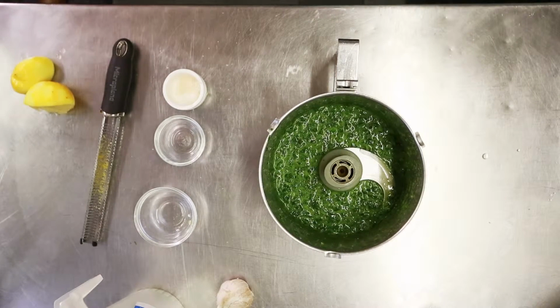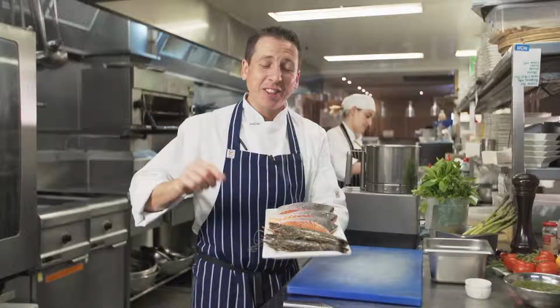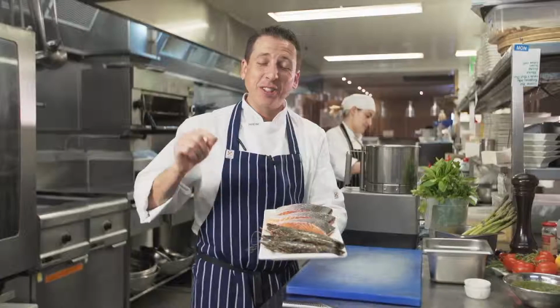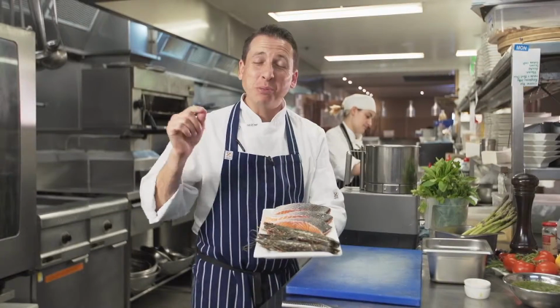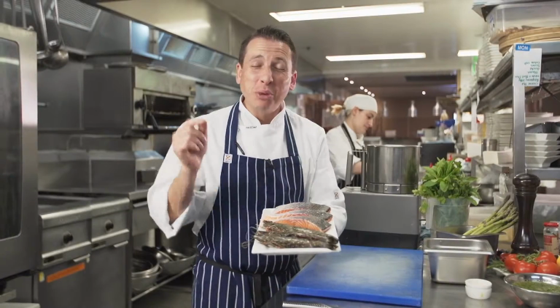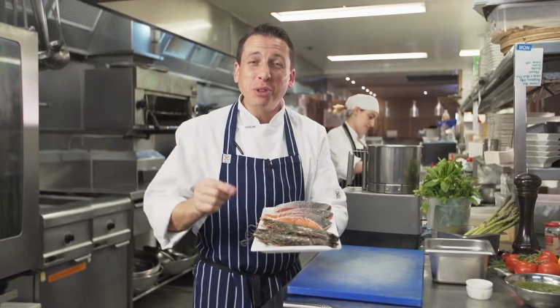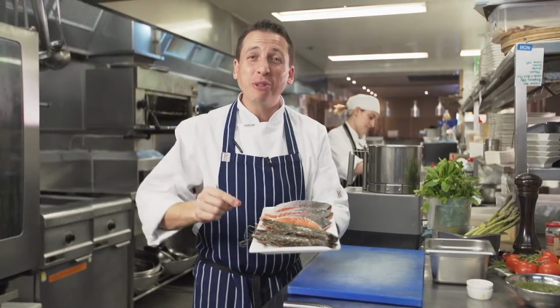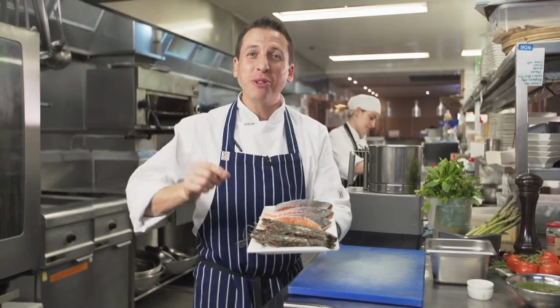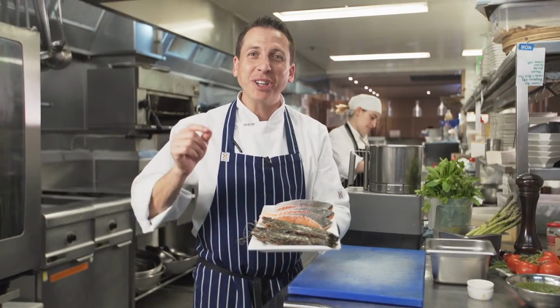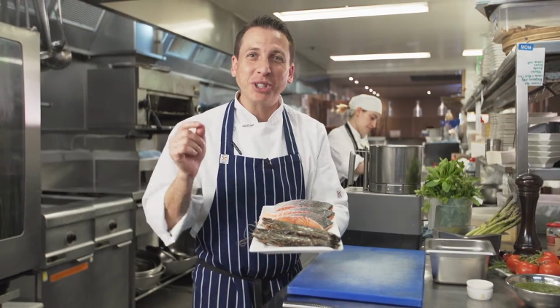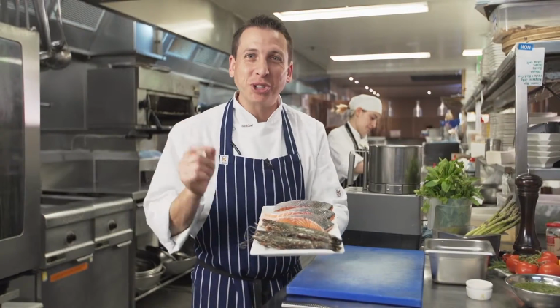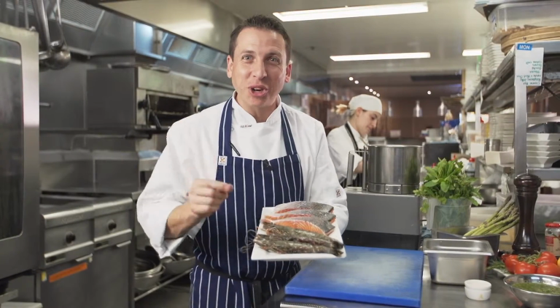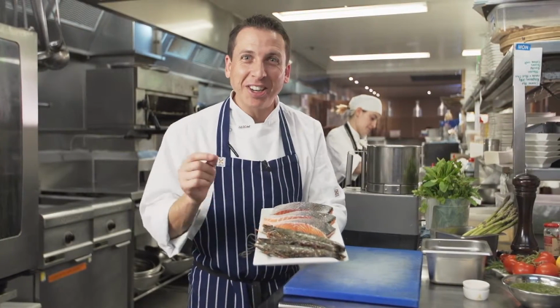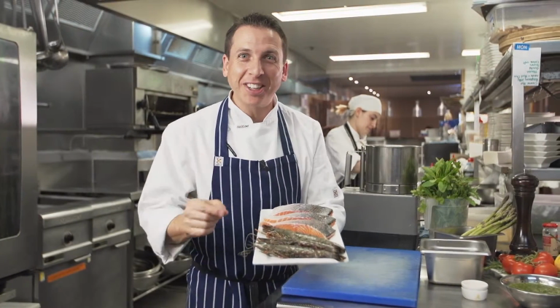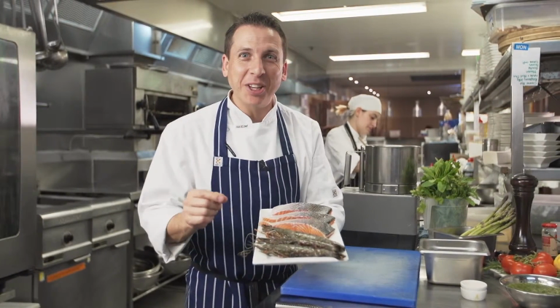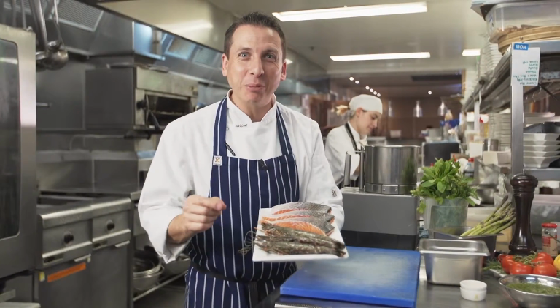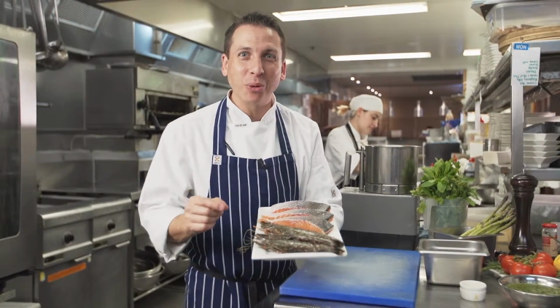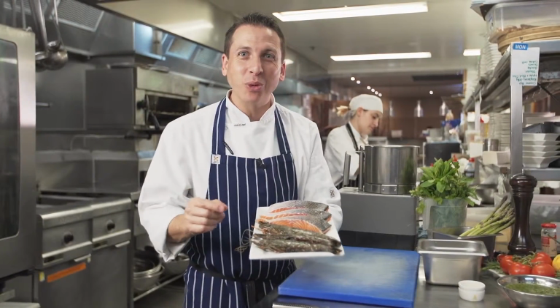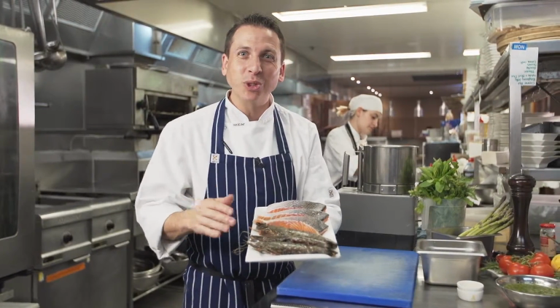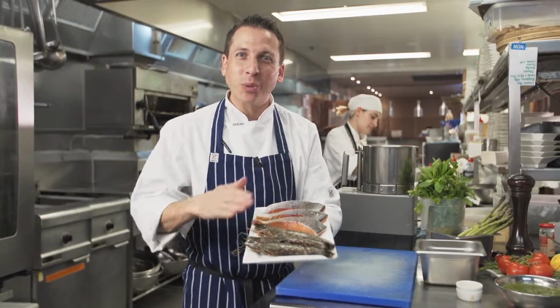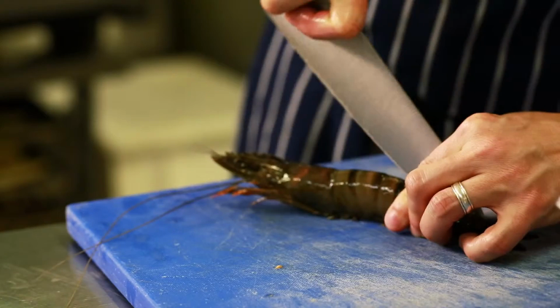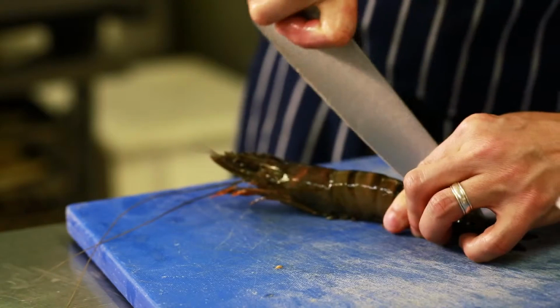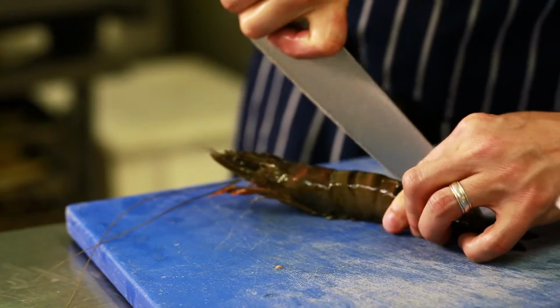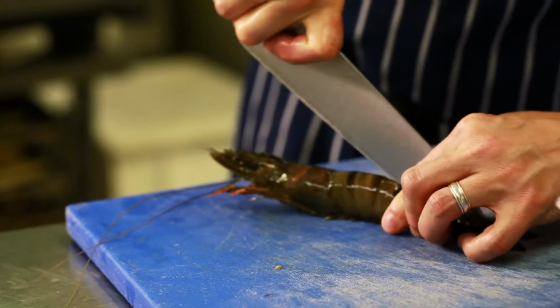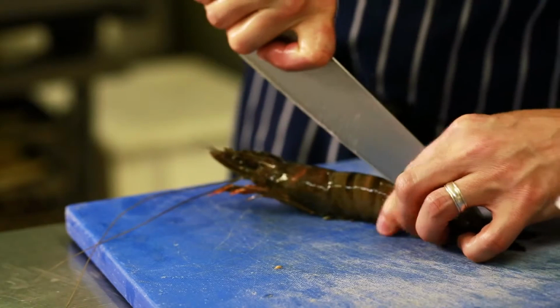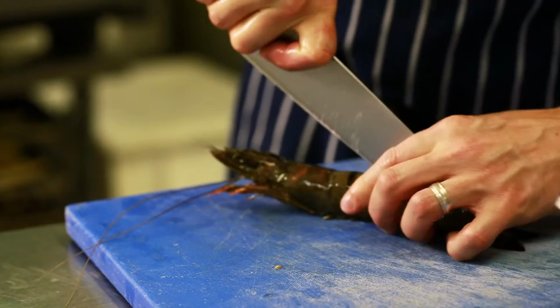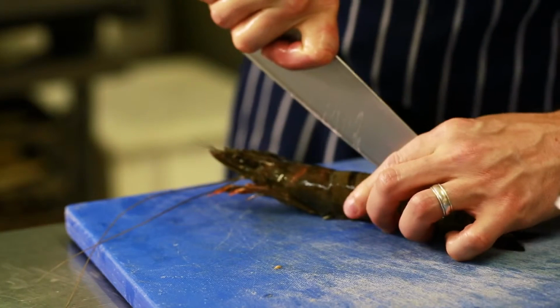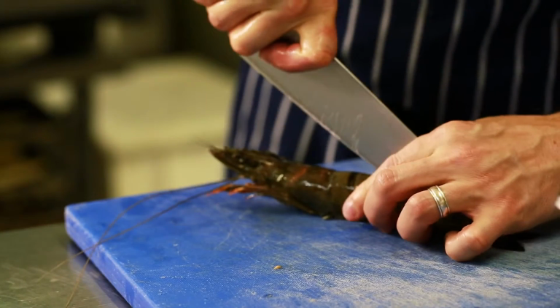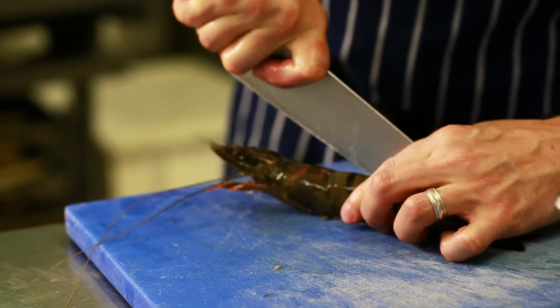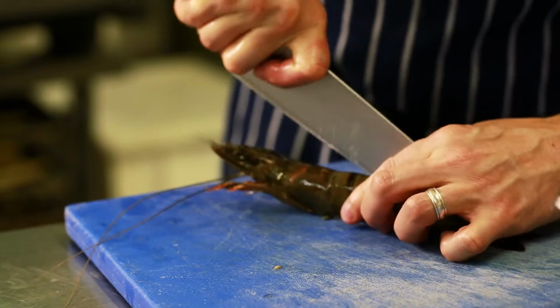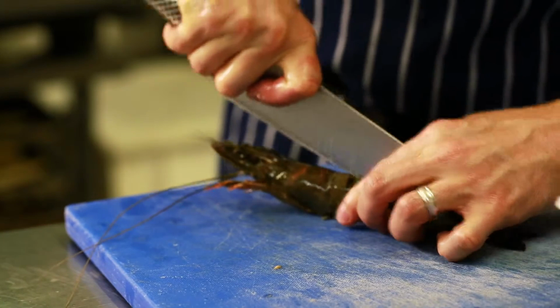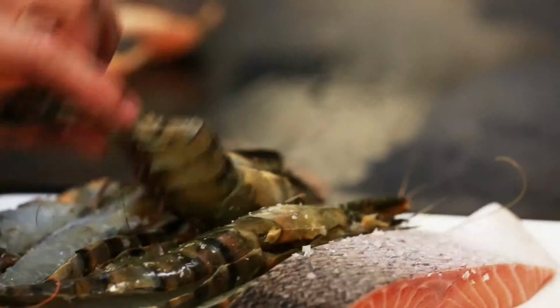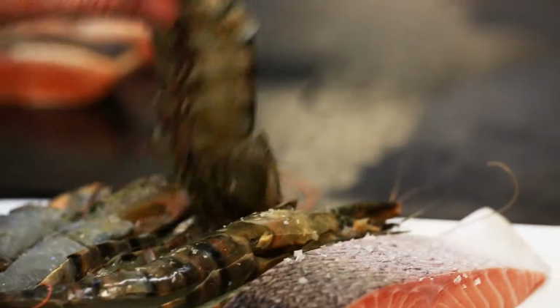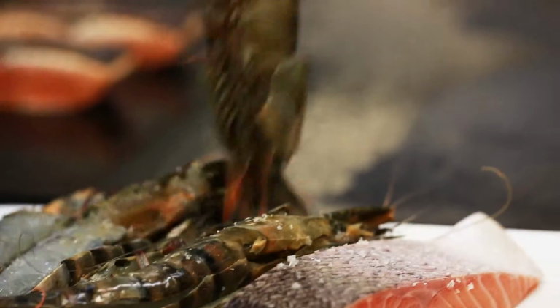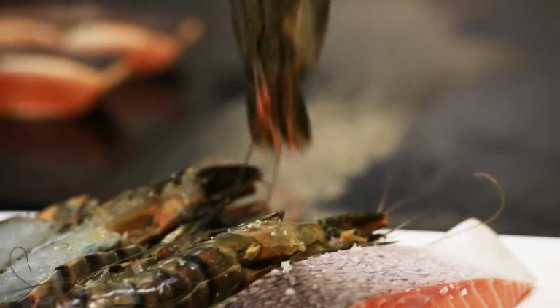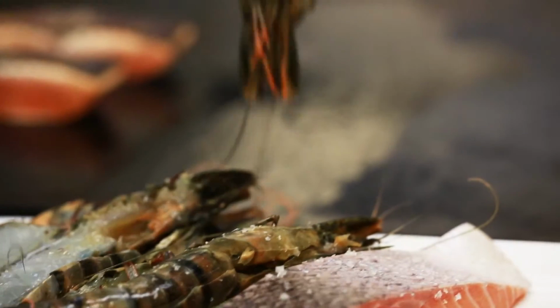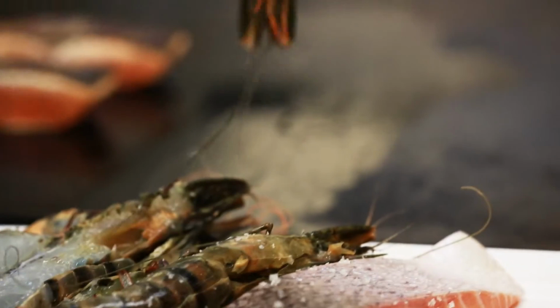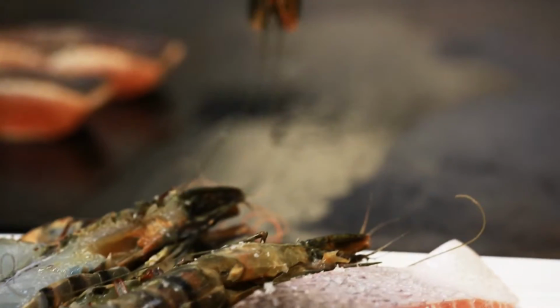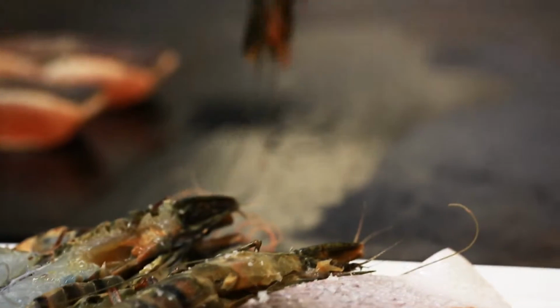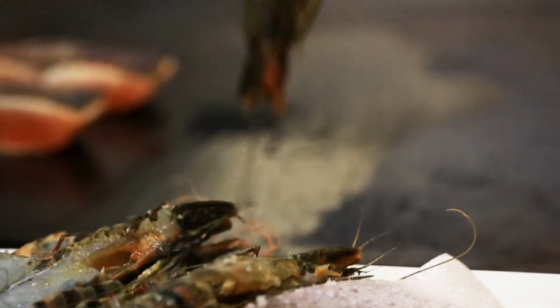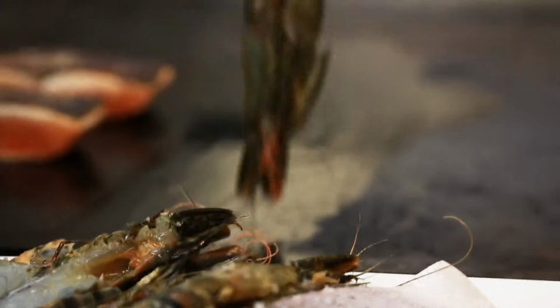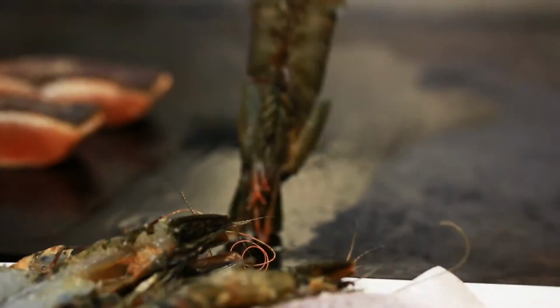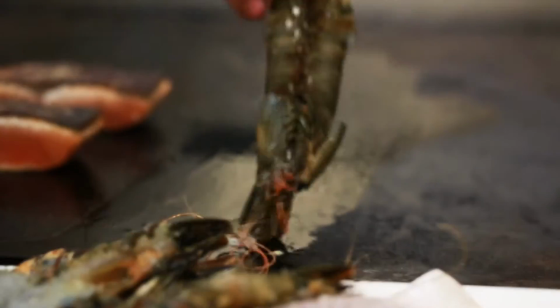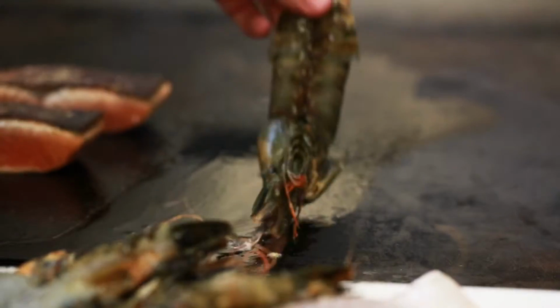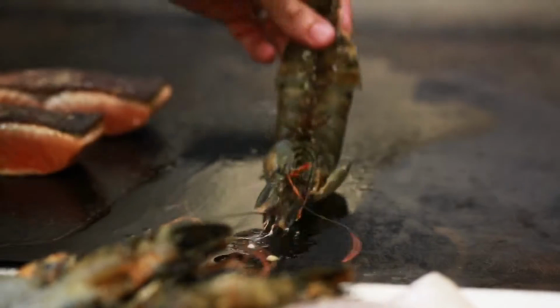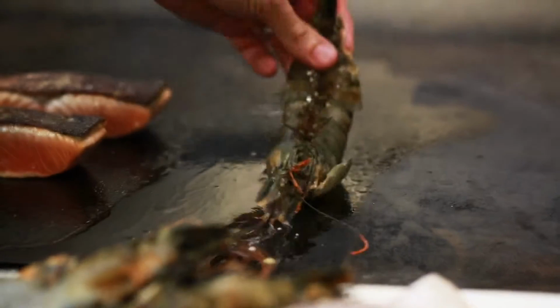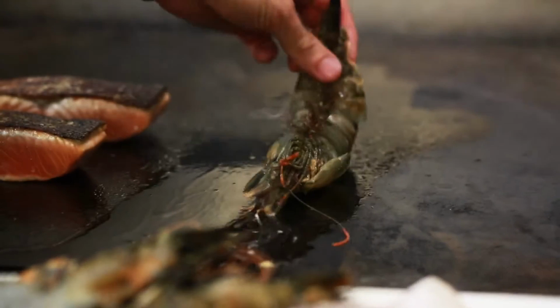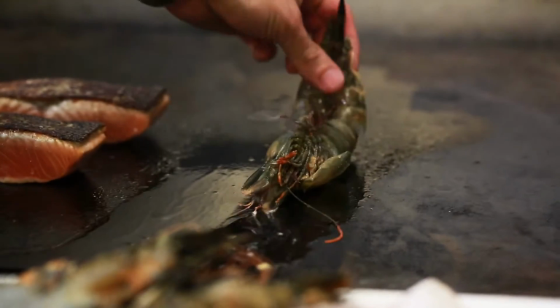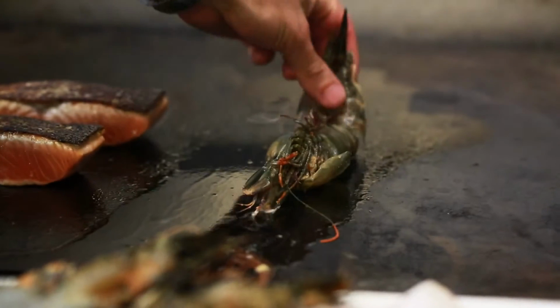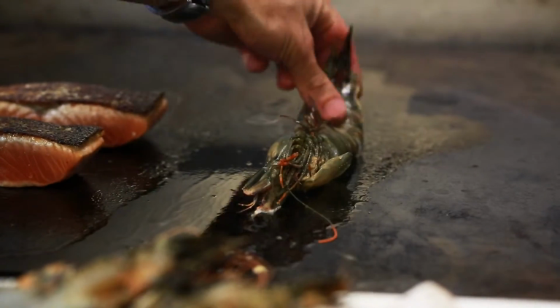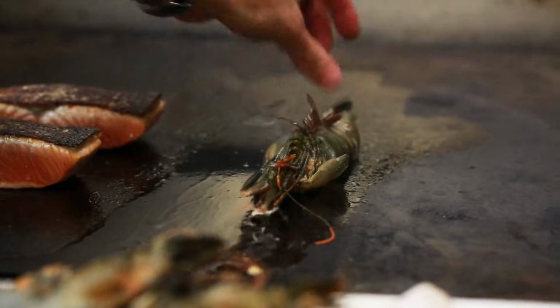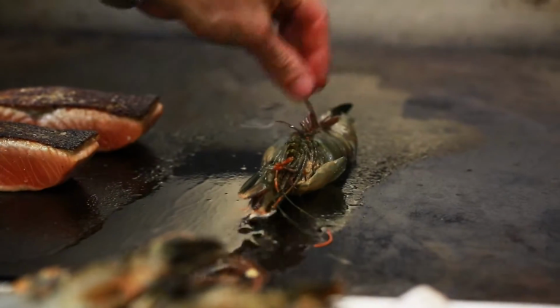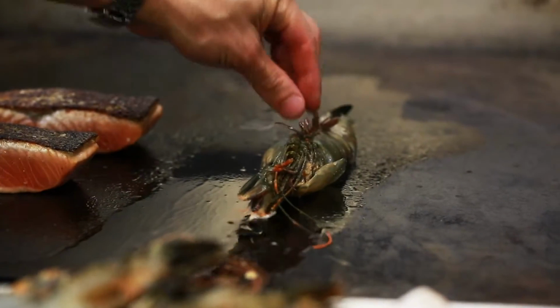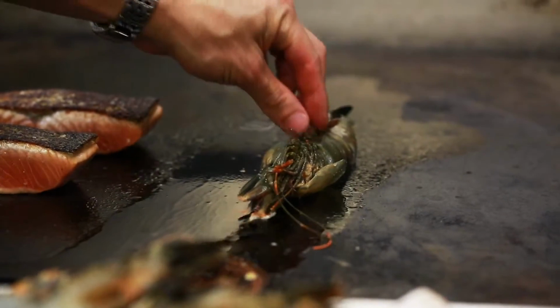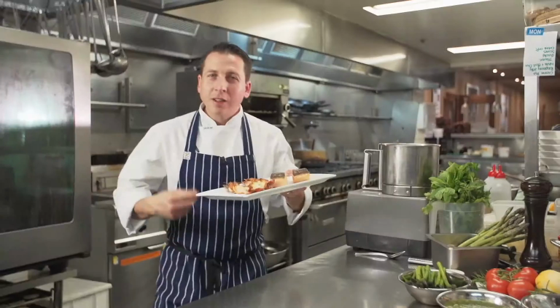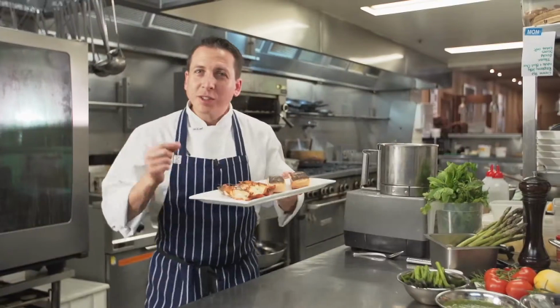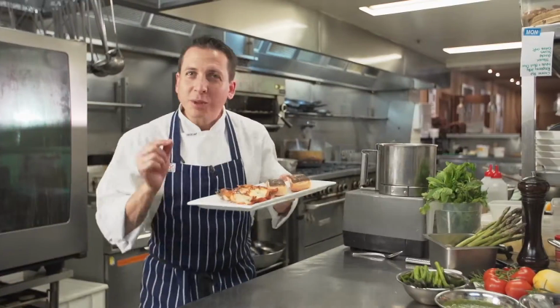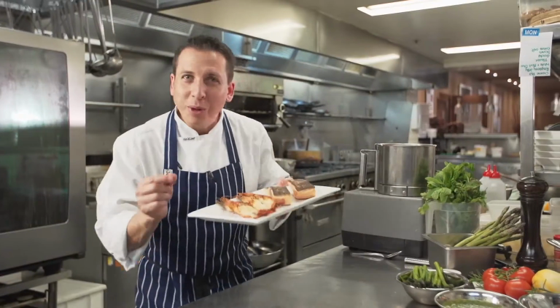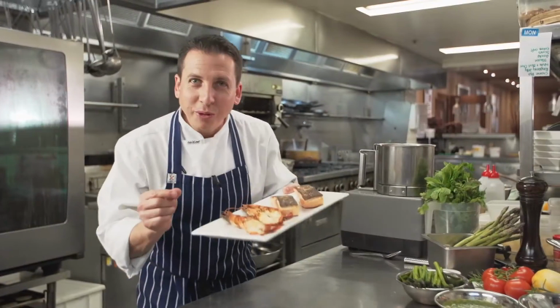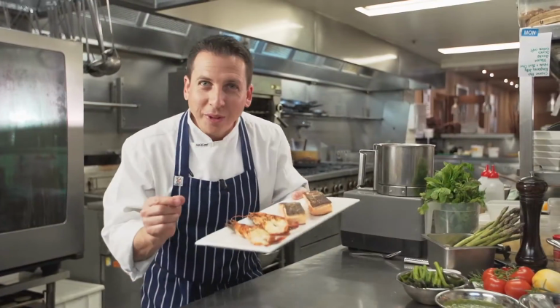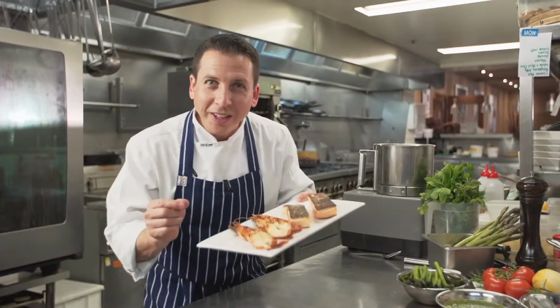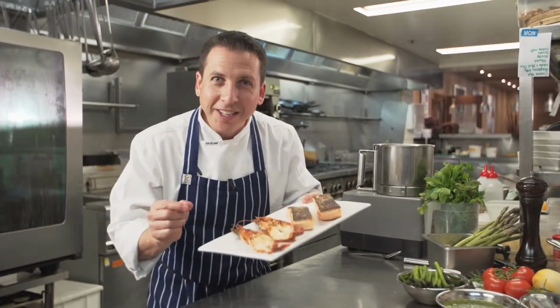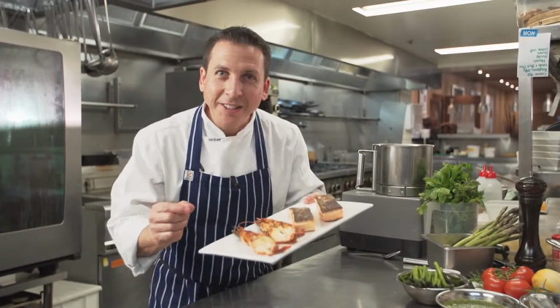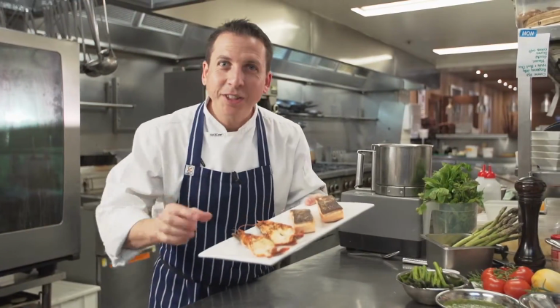These beautiful Australian king prawns — we're going to split them down the middle and barbecue them in the shell for maximum flavour. Smells fantastic.